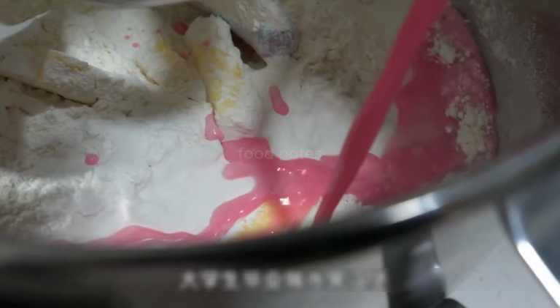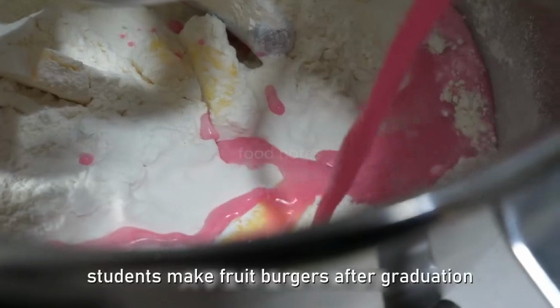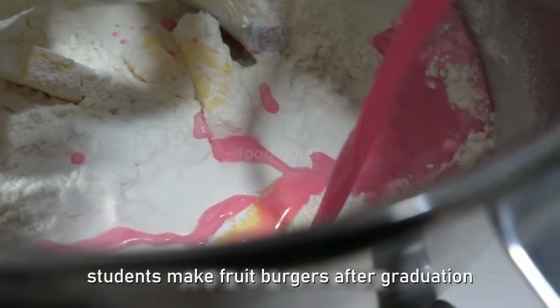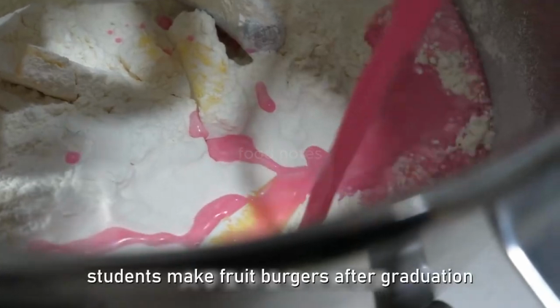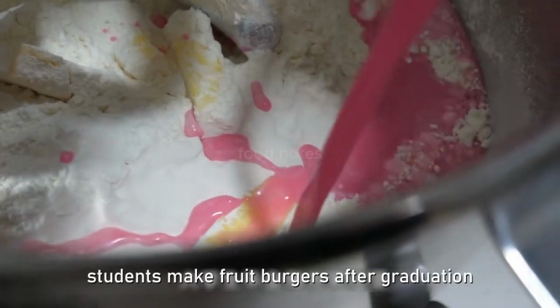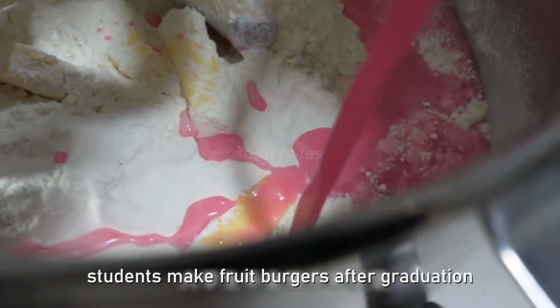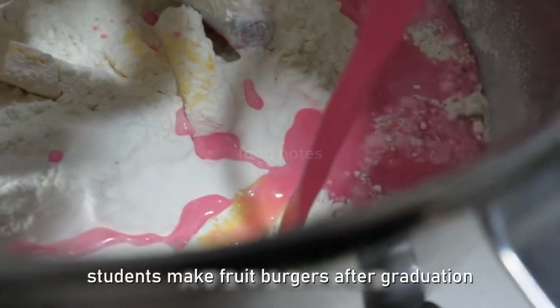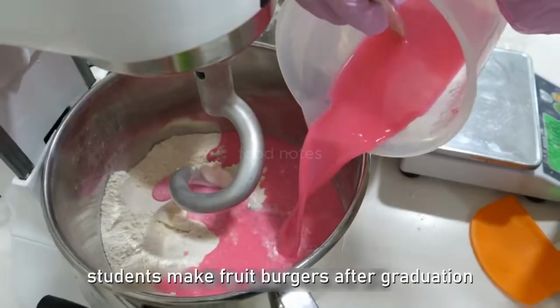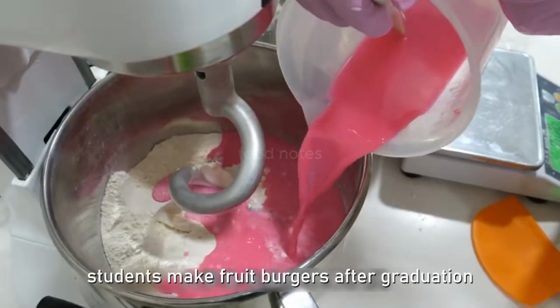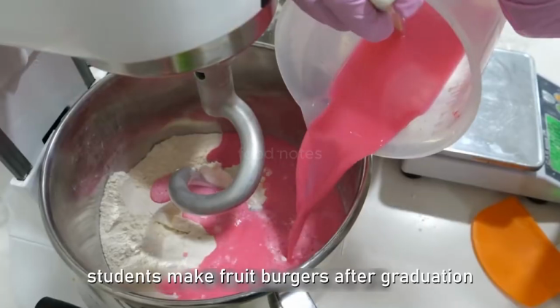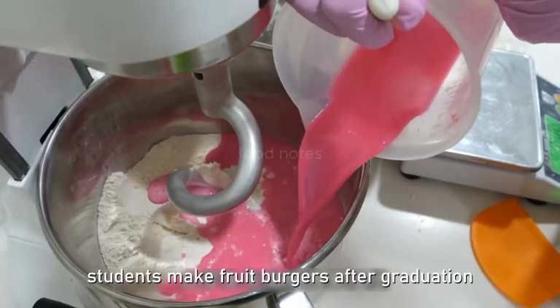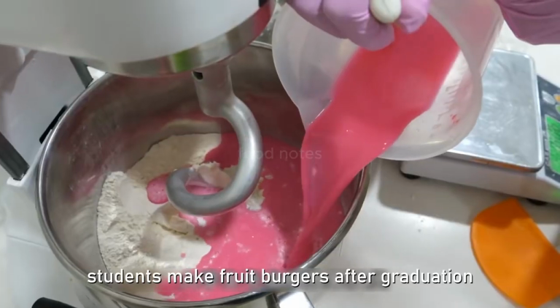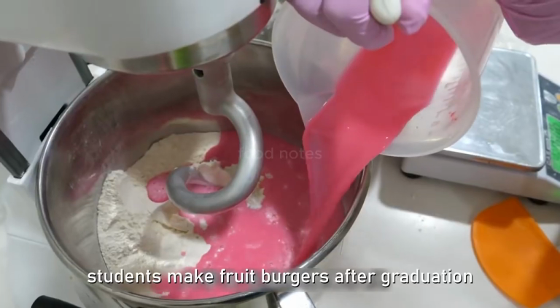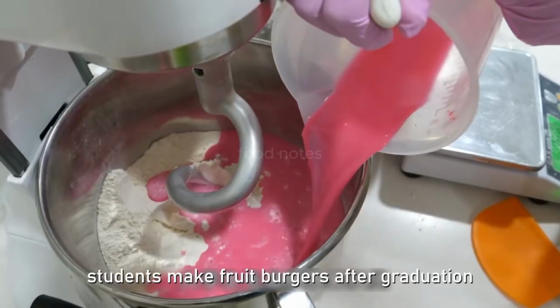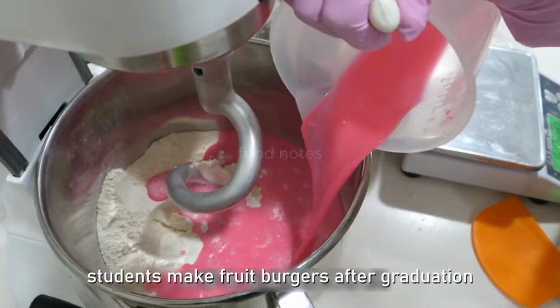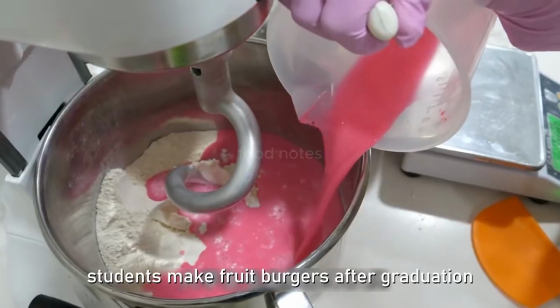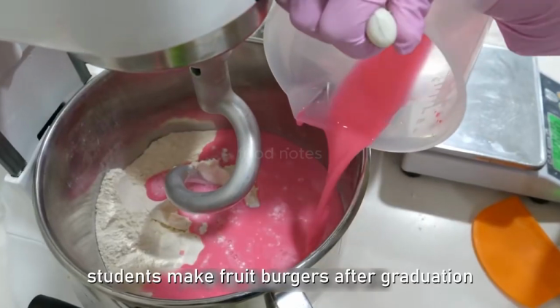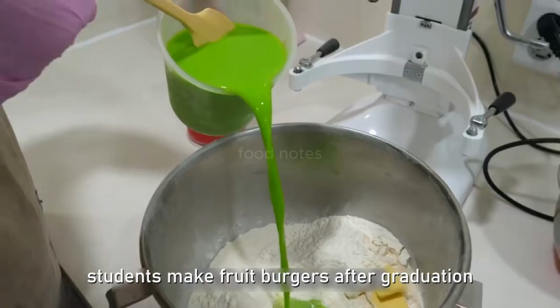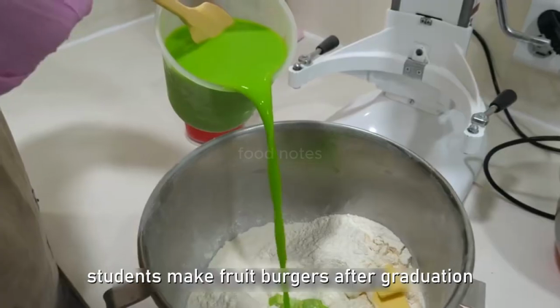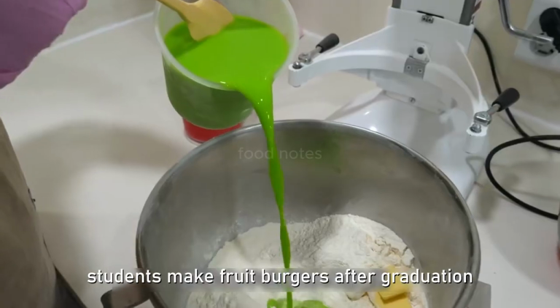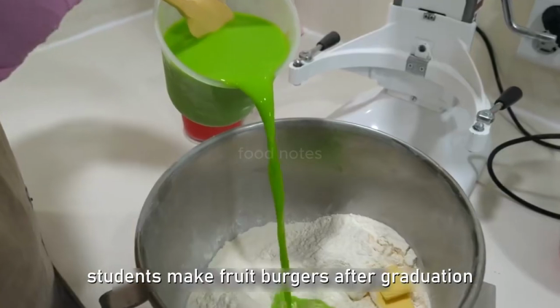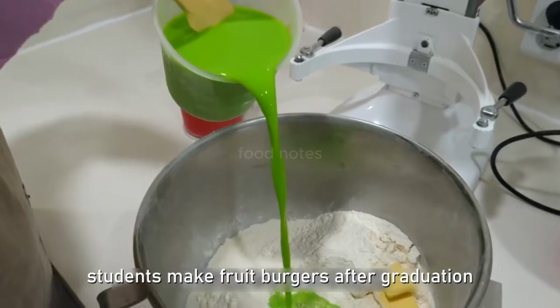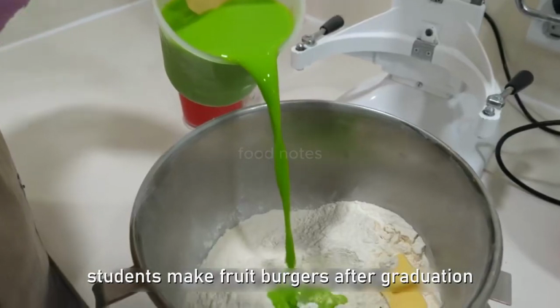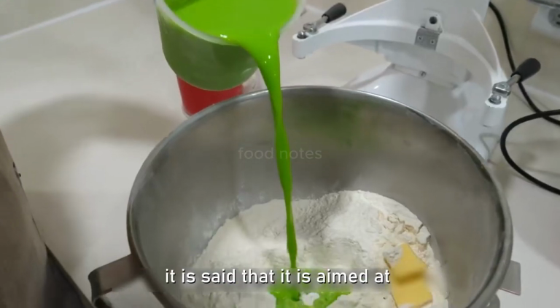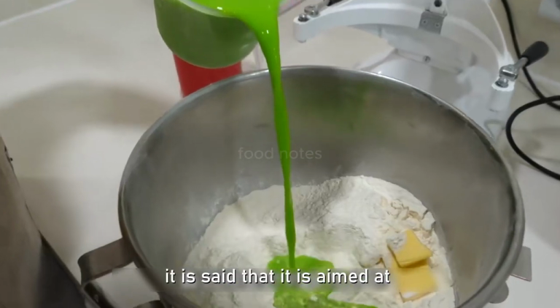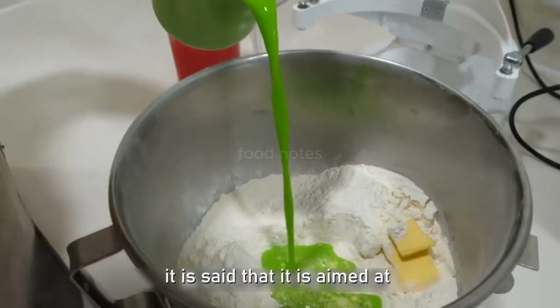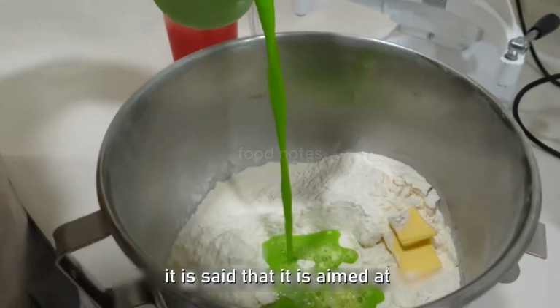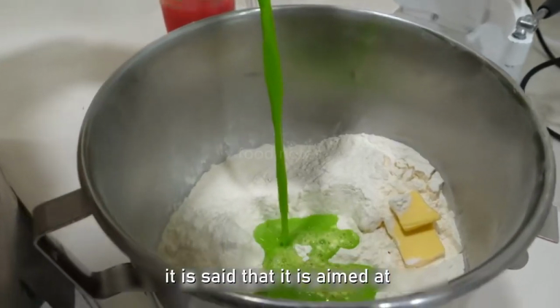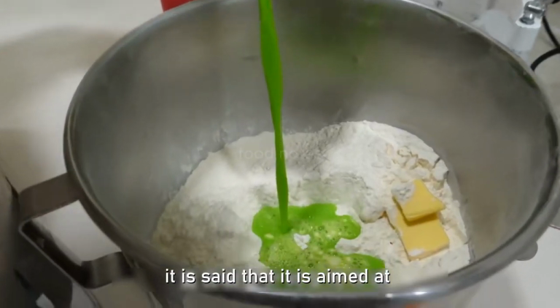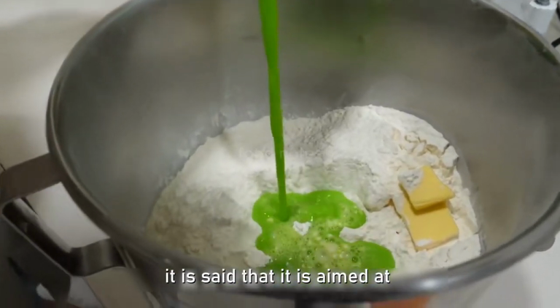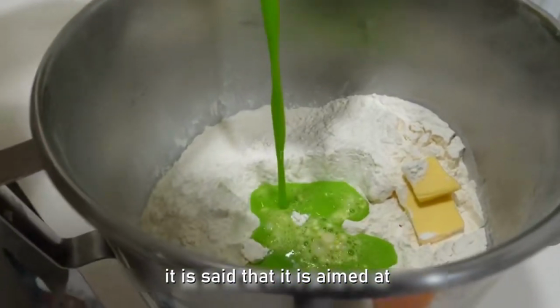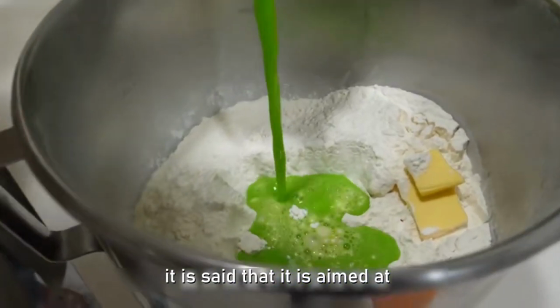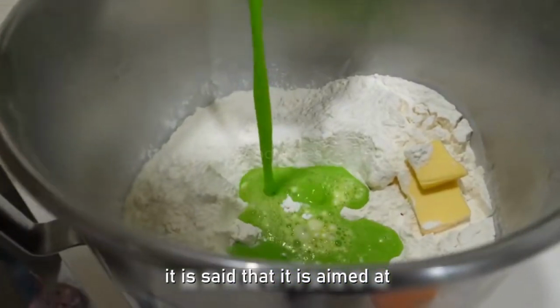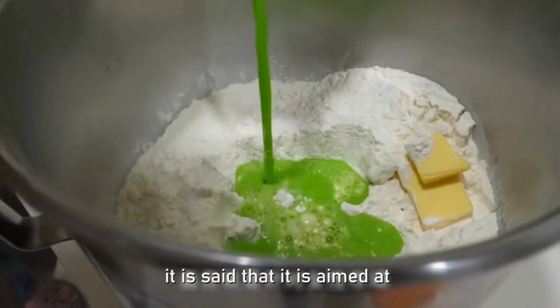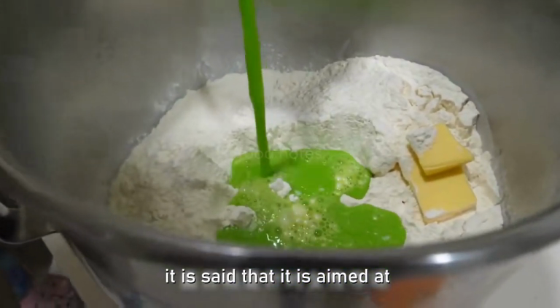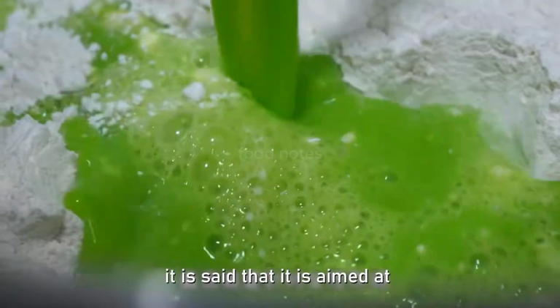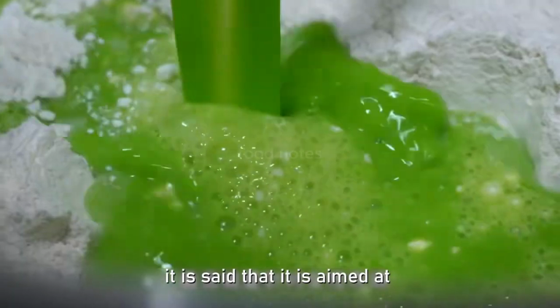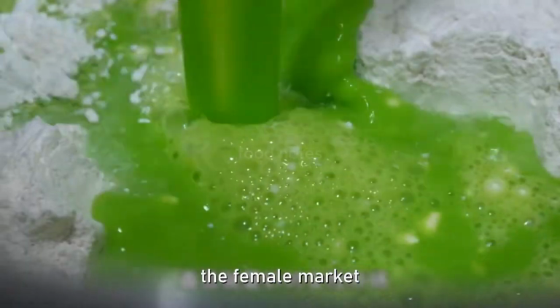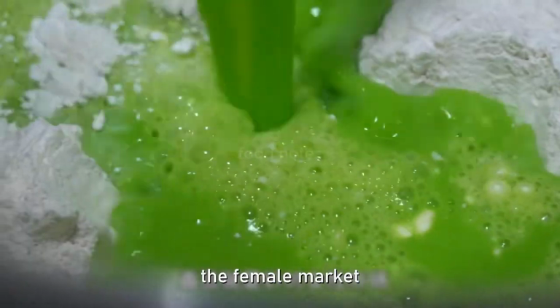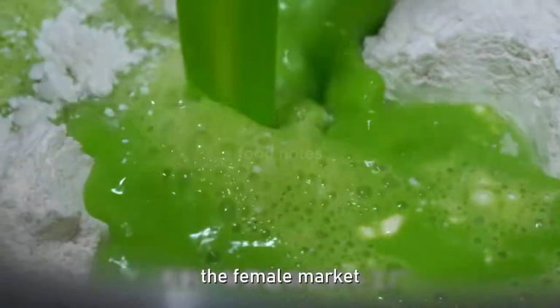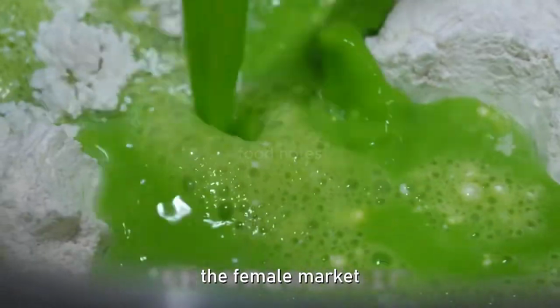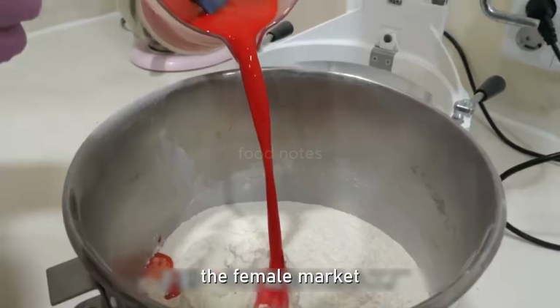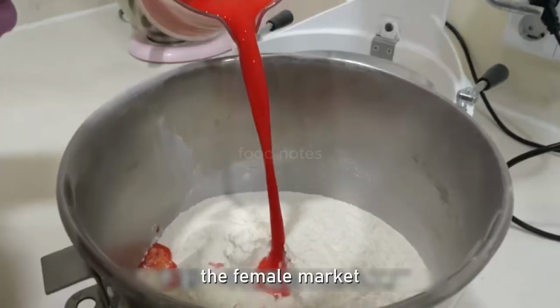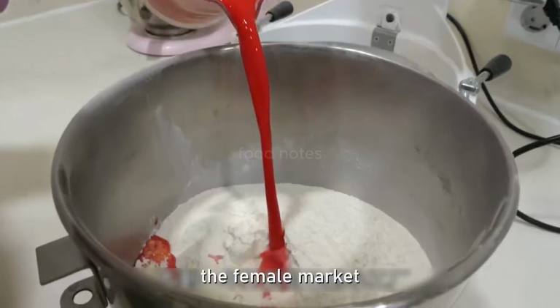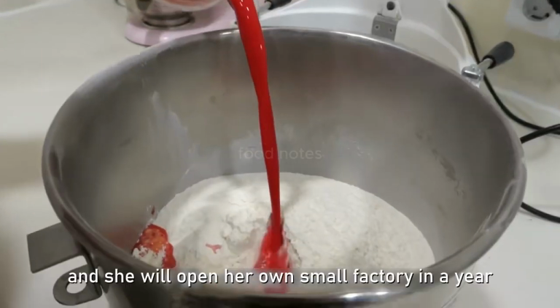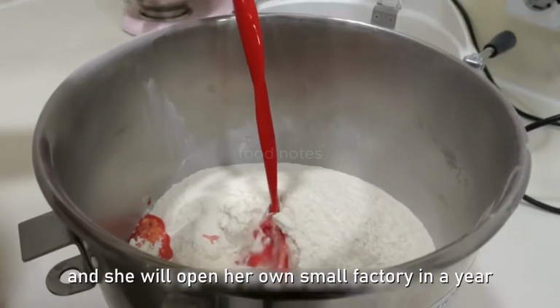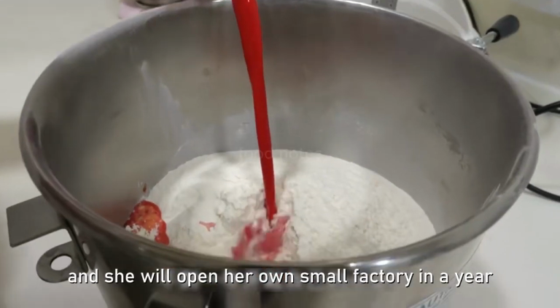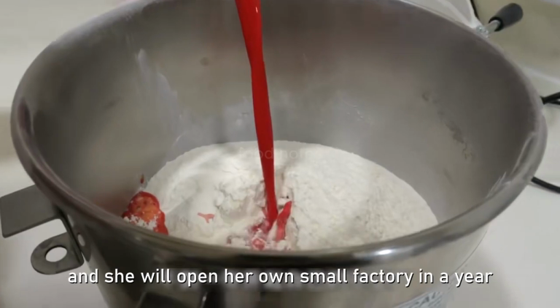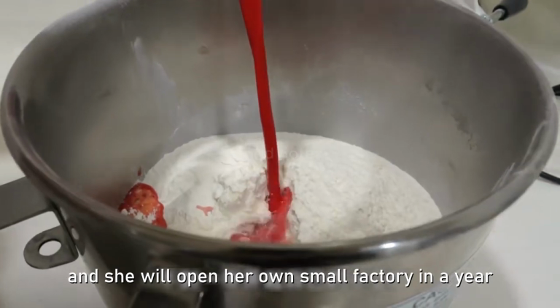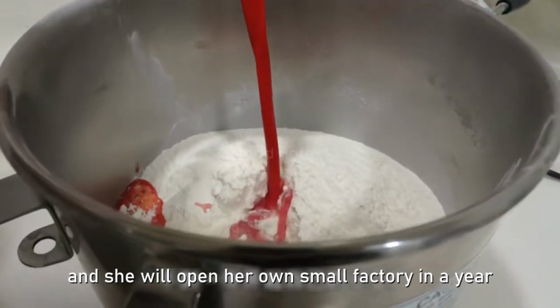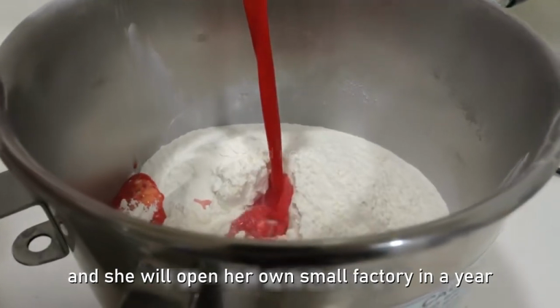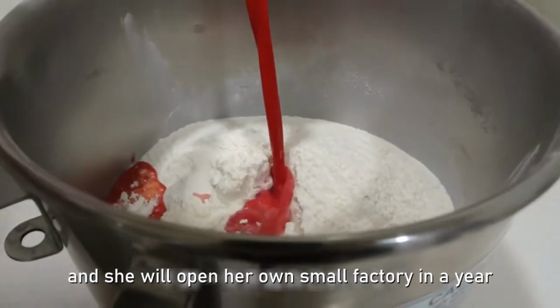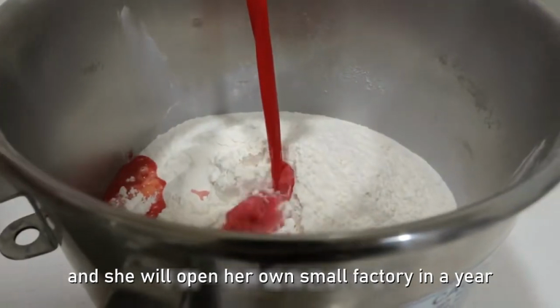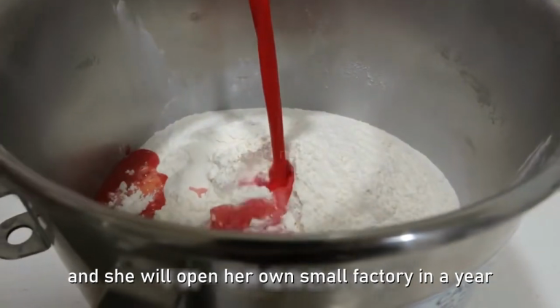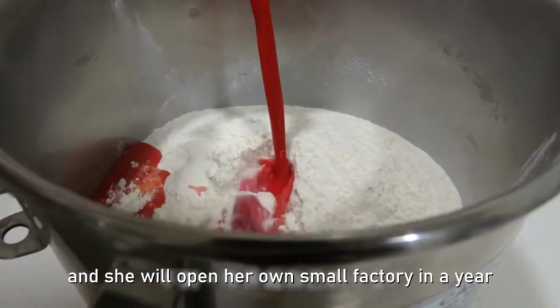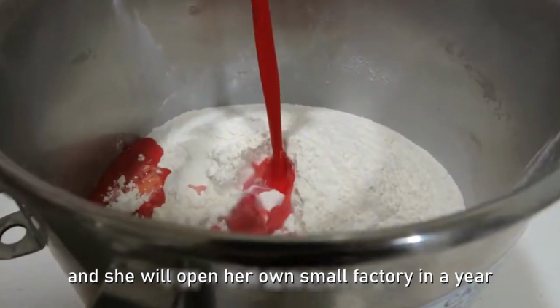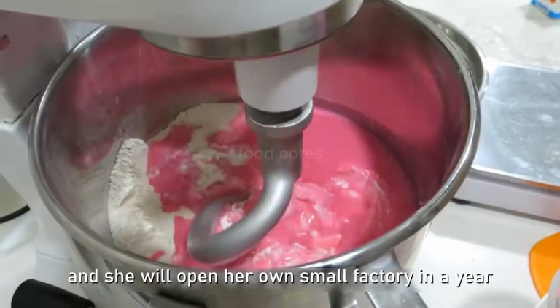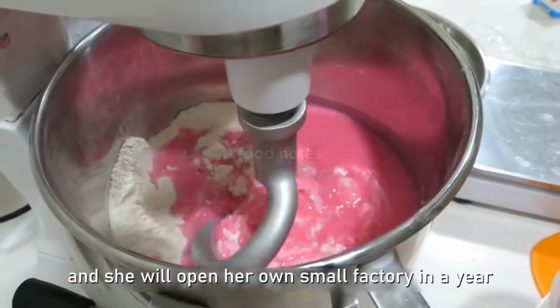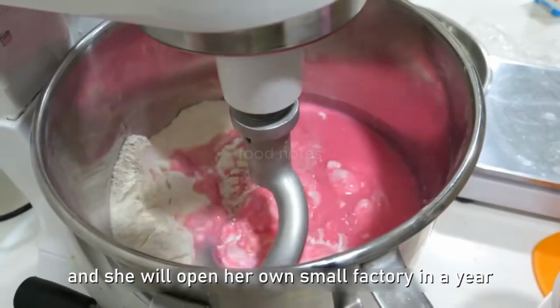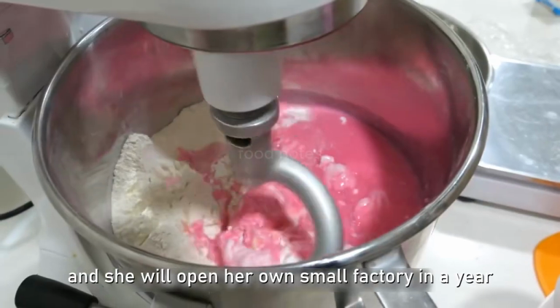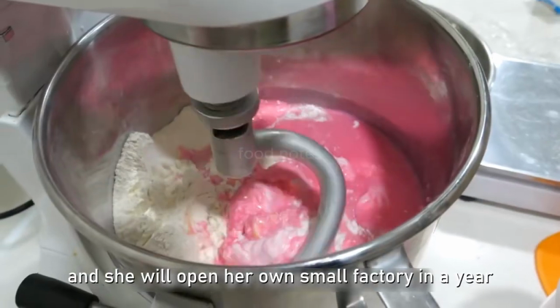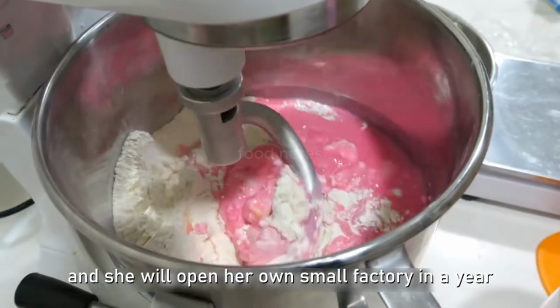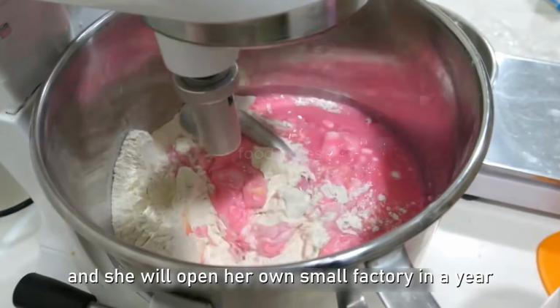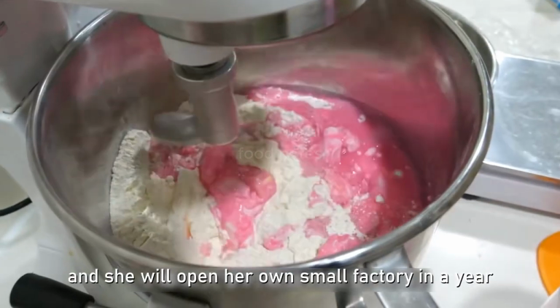A student makes fruit burgers after graduation. It is aimed at the female market, and she plans to open her own small factory within a year.